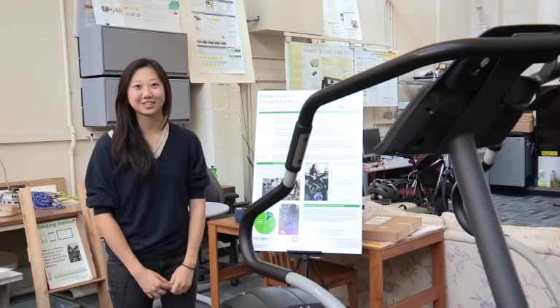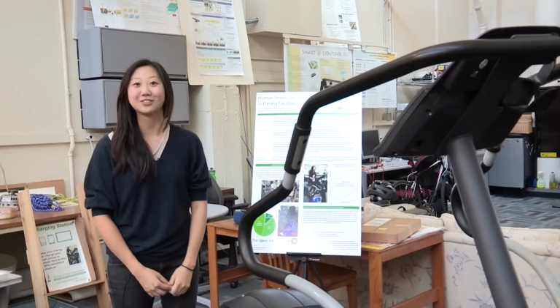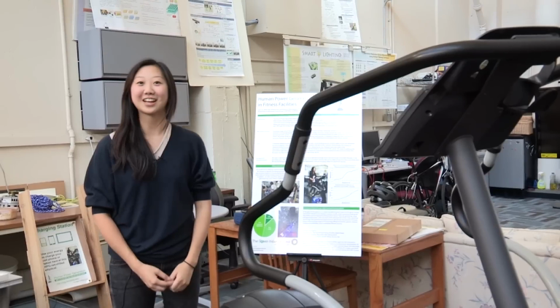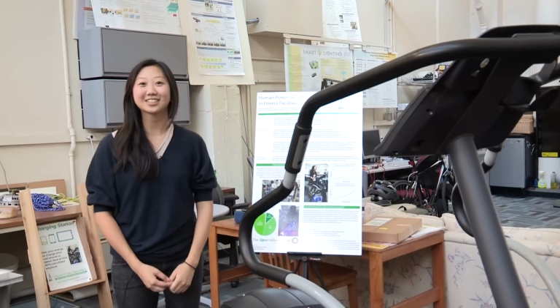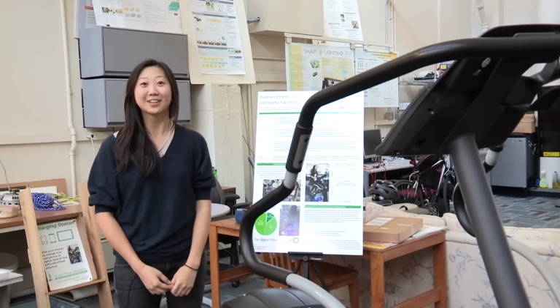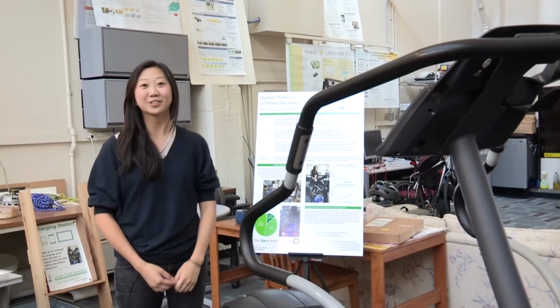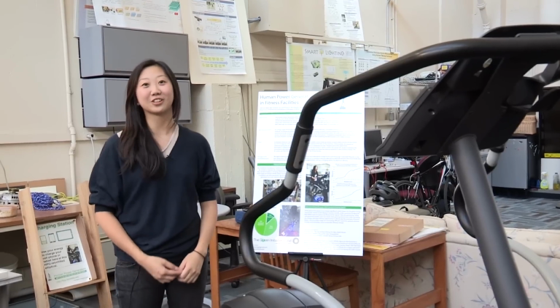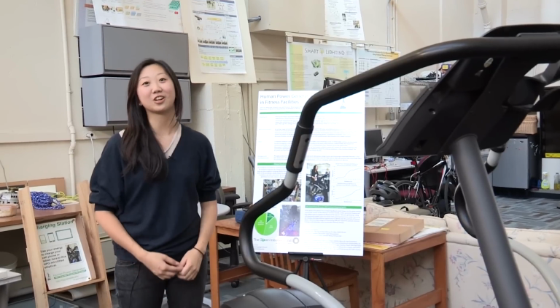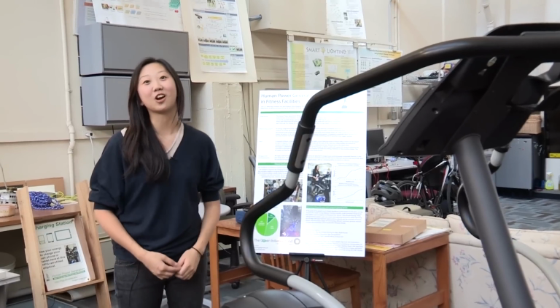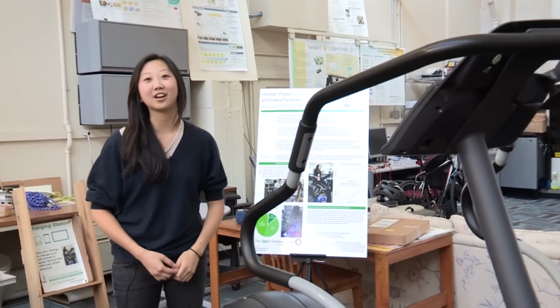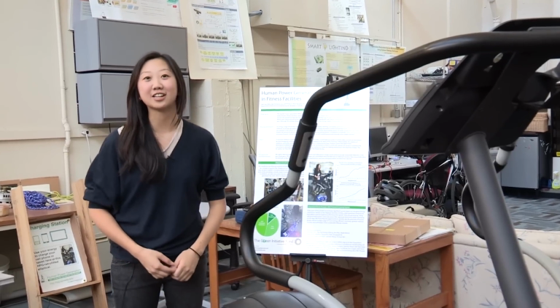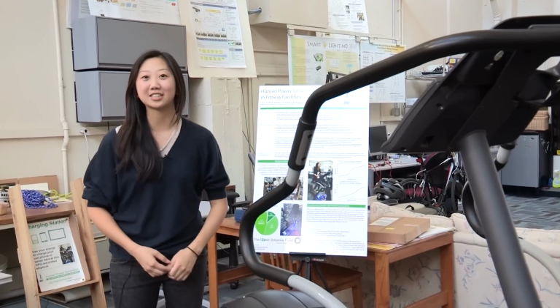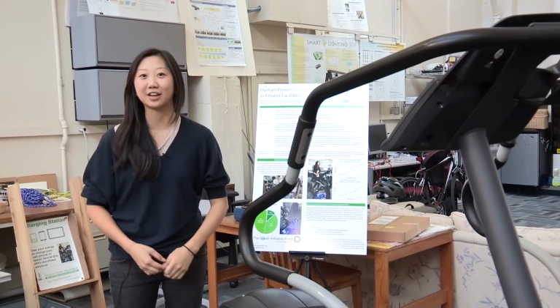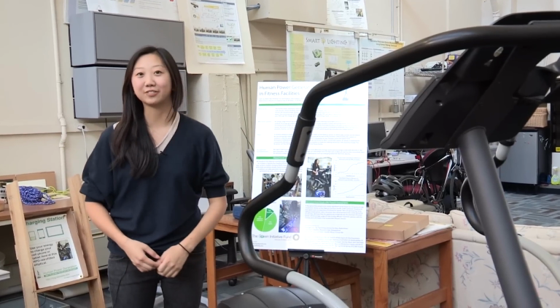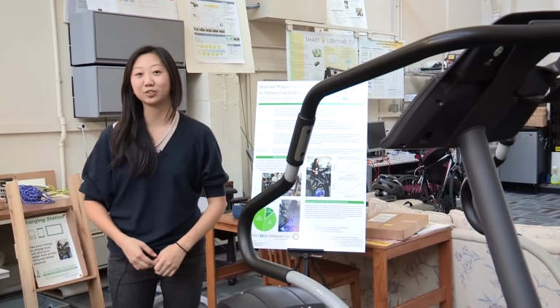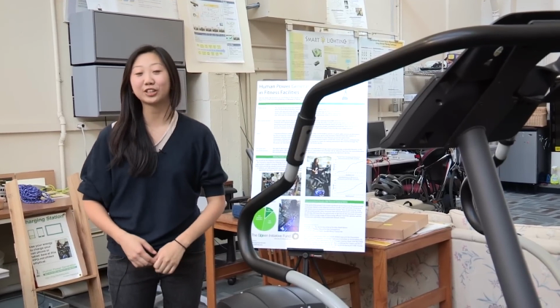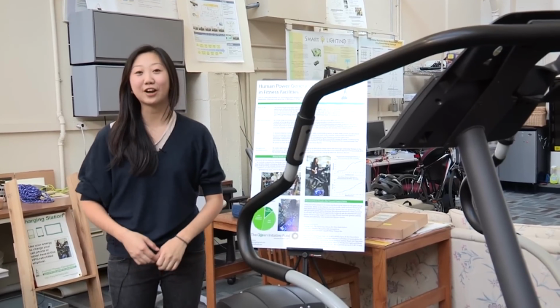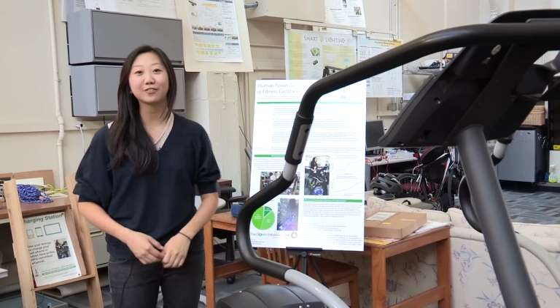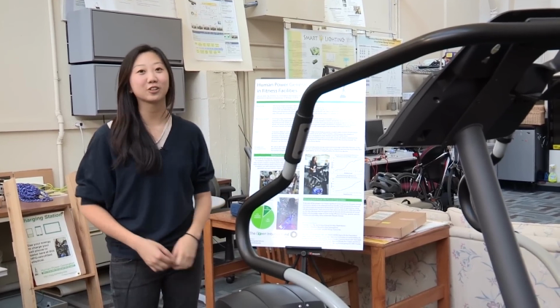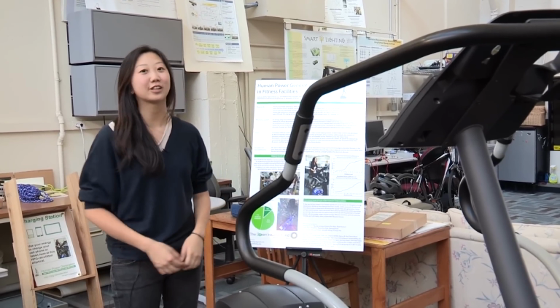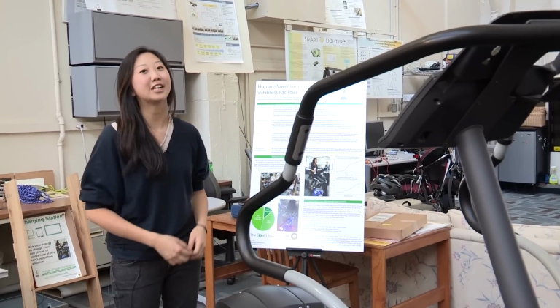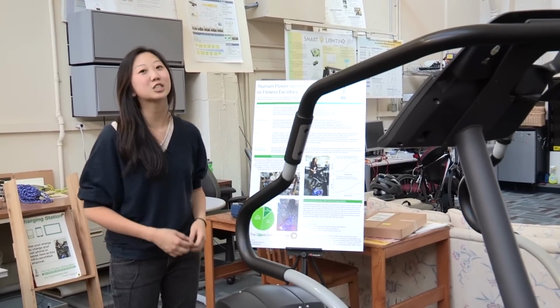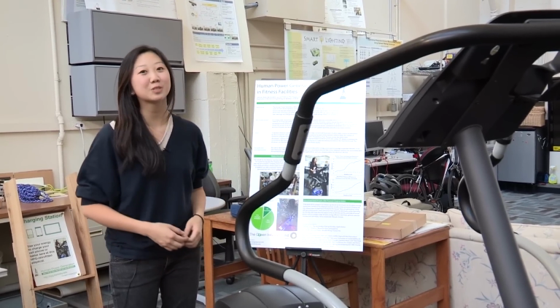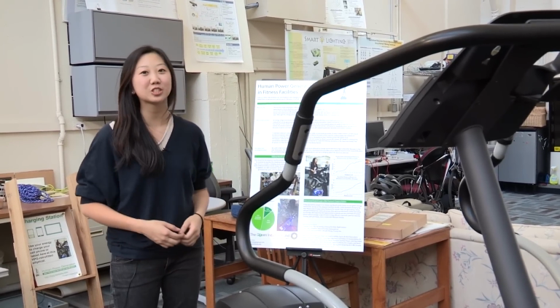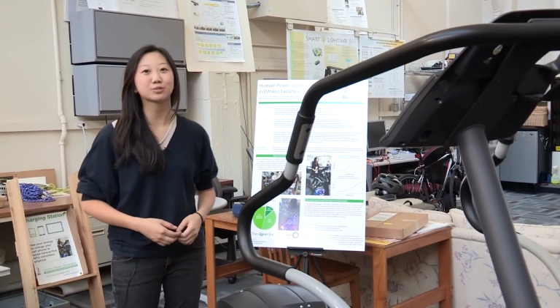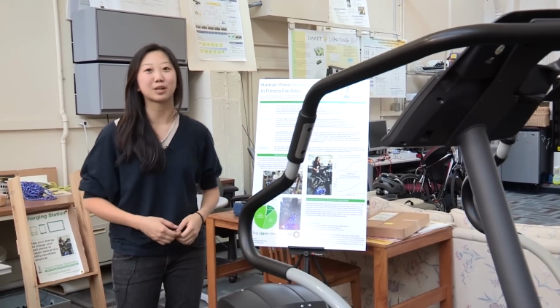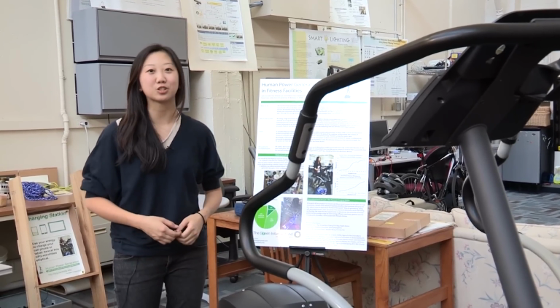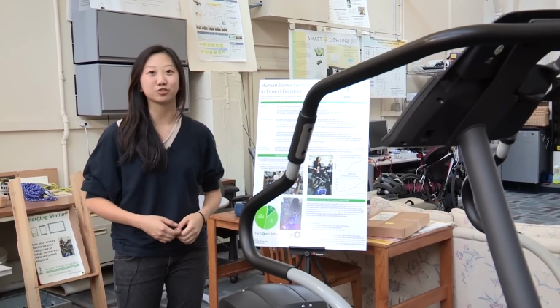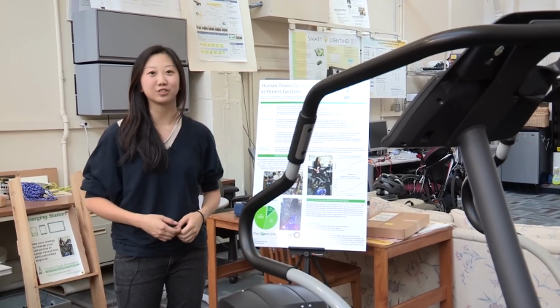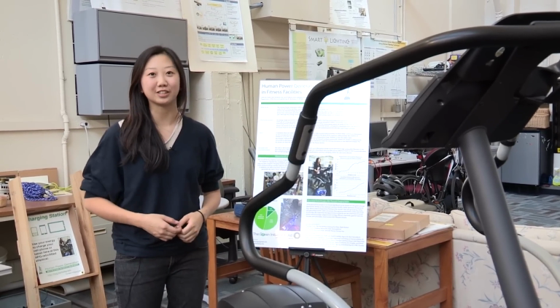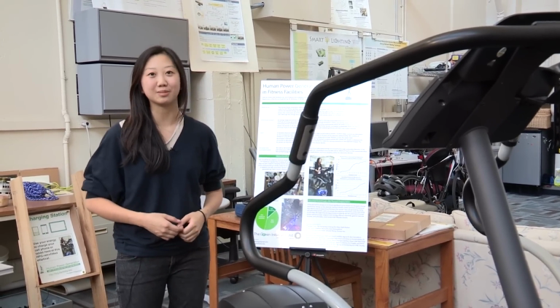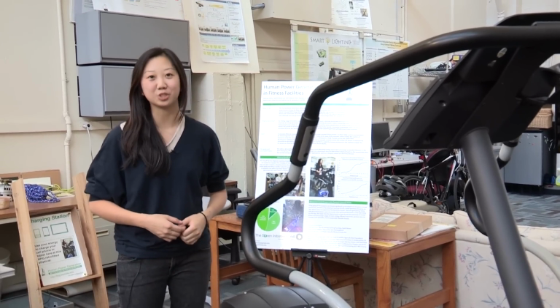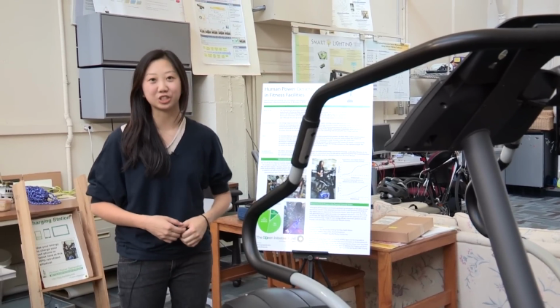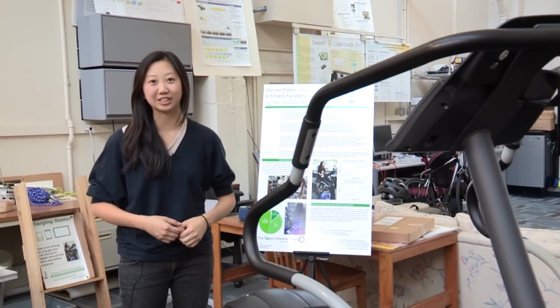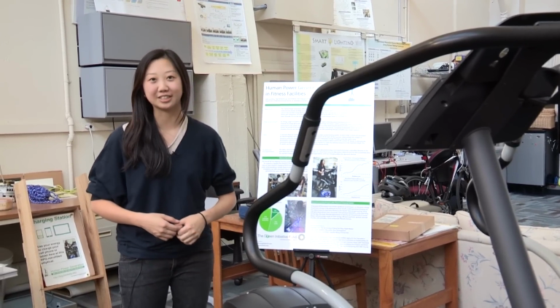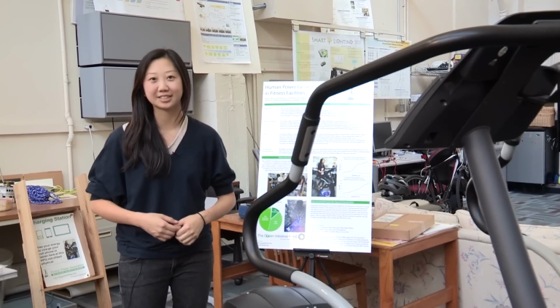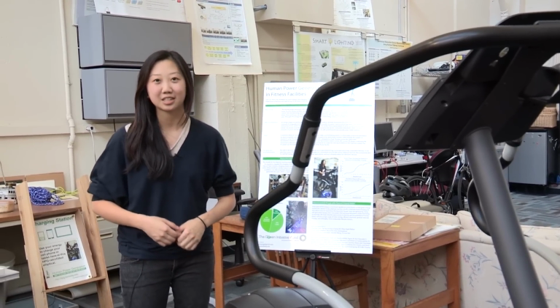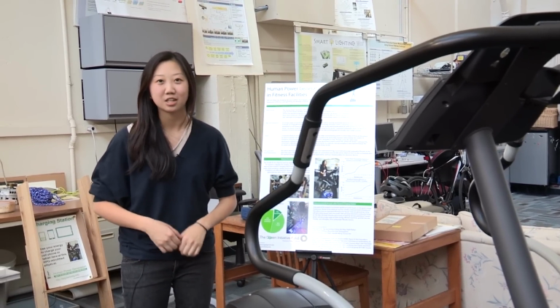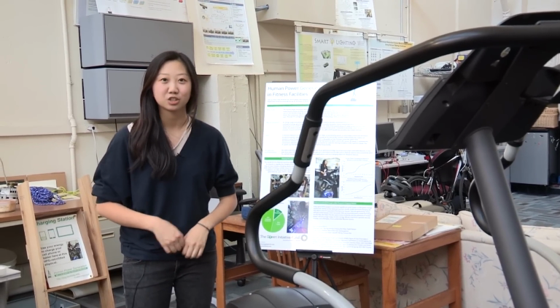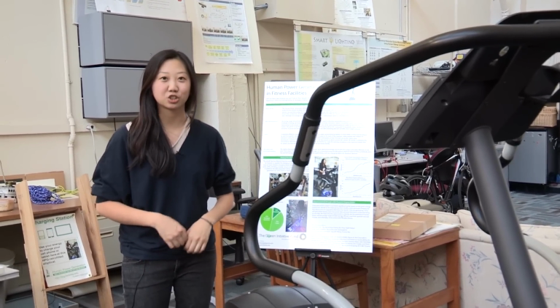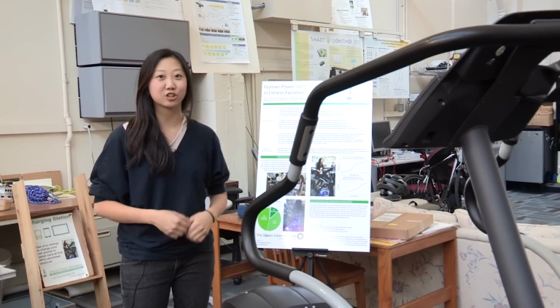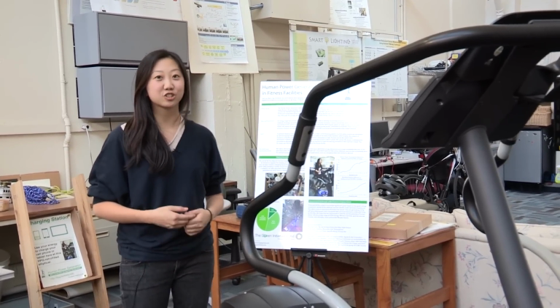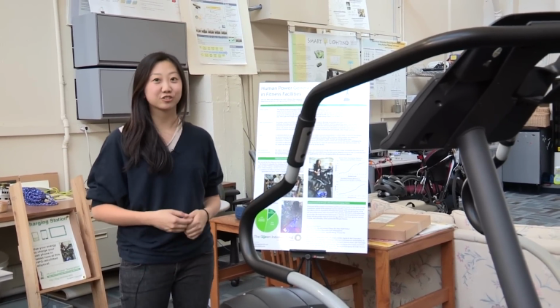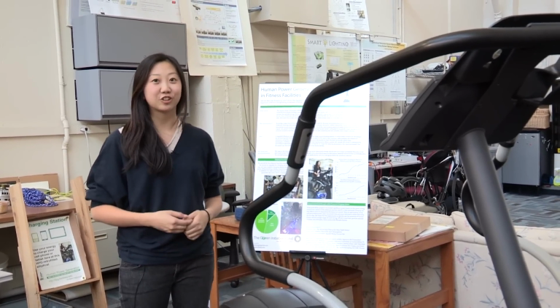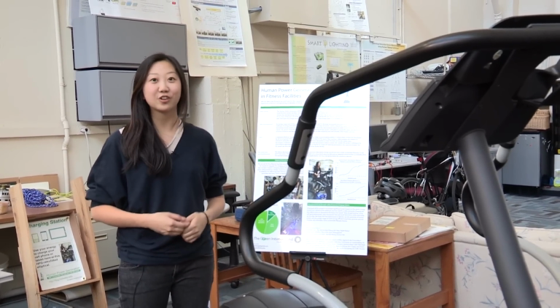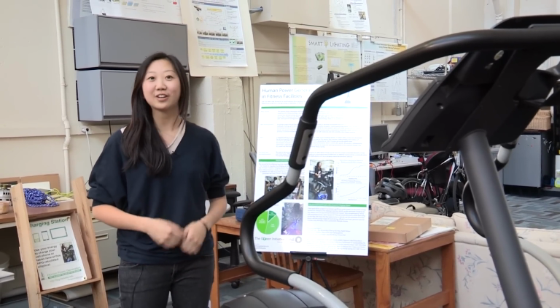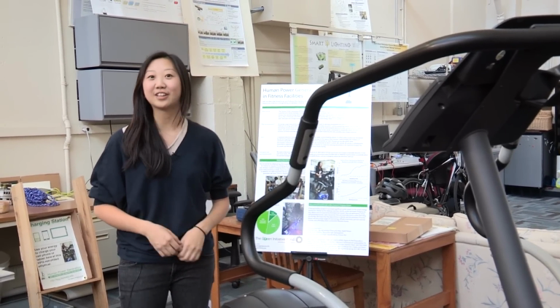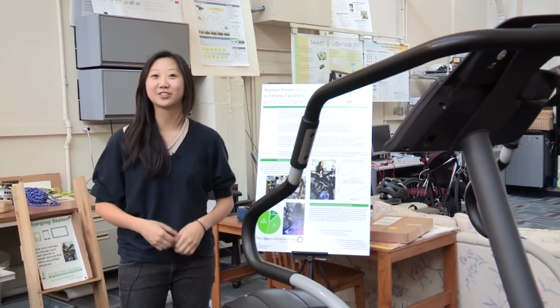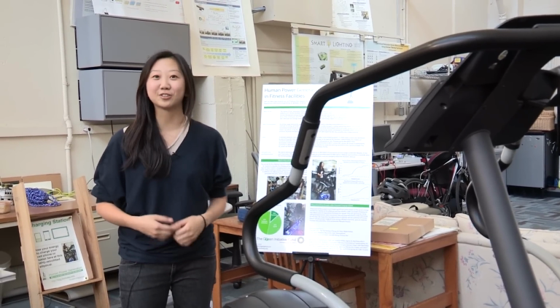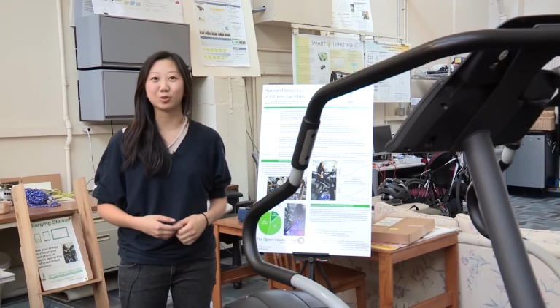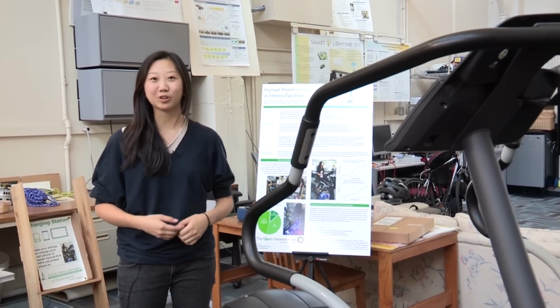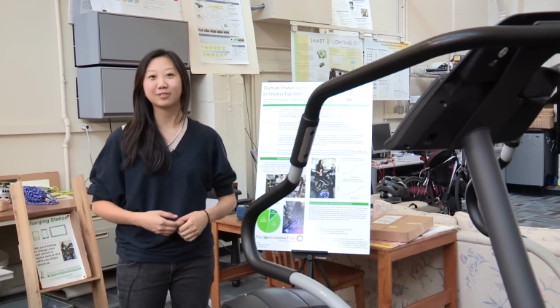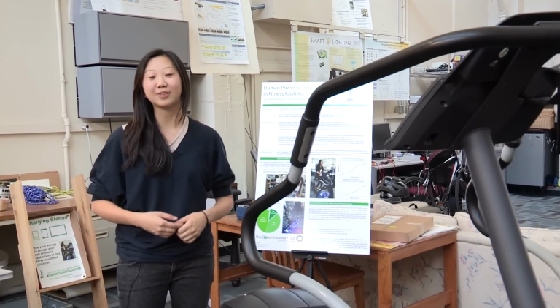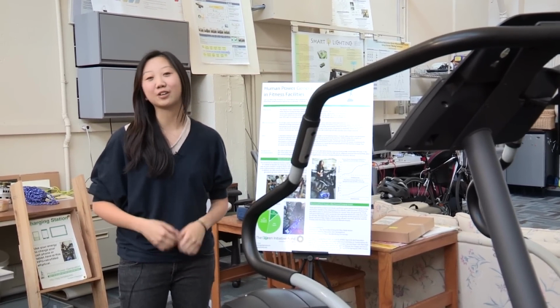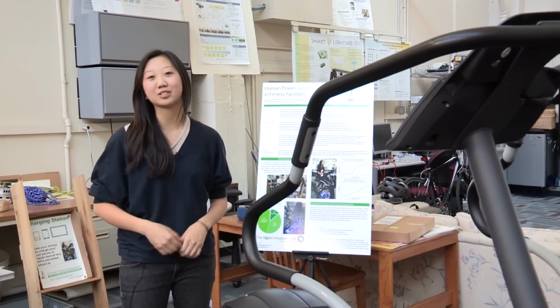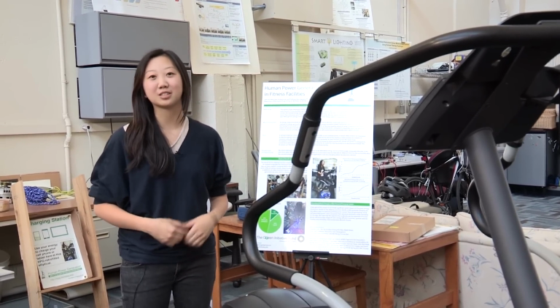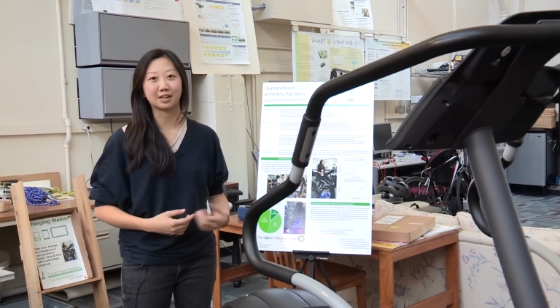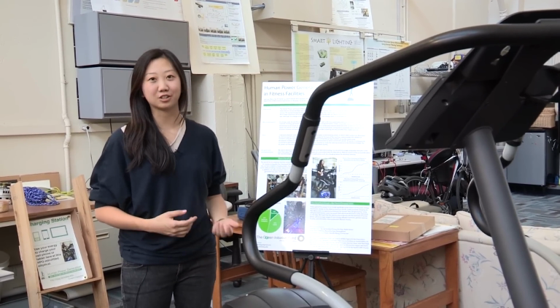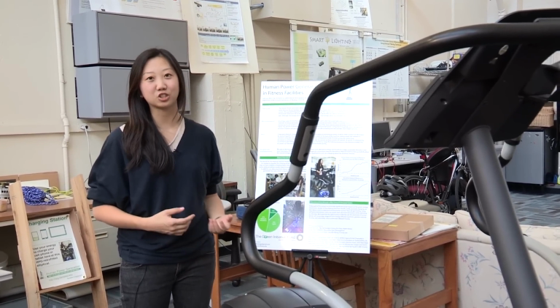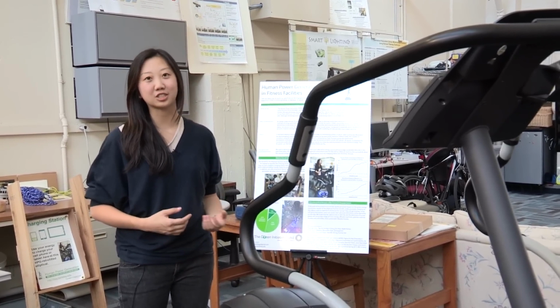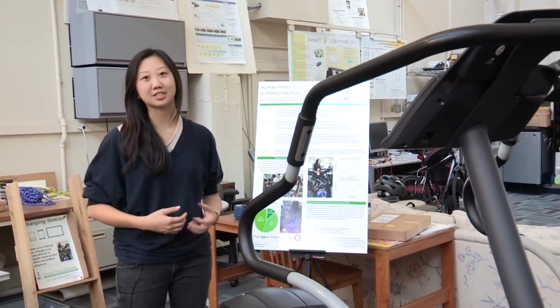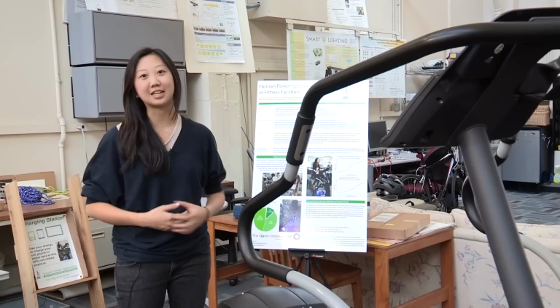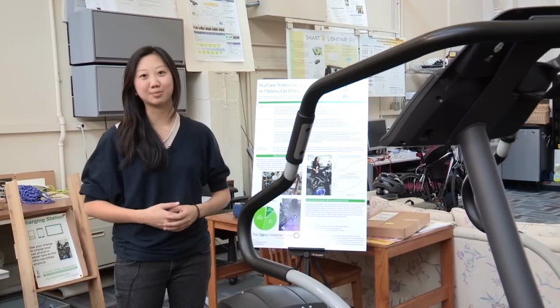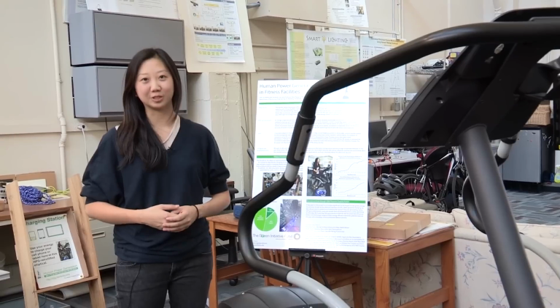So next time you're in the RSF, look out for the HPG retrofitted machines, charge your phone, and learn more about energy sustainability.